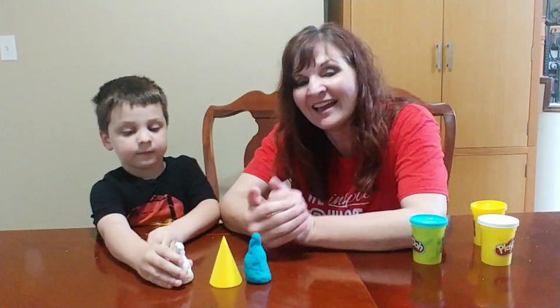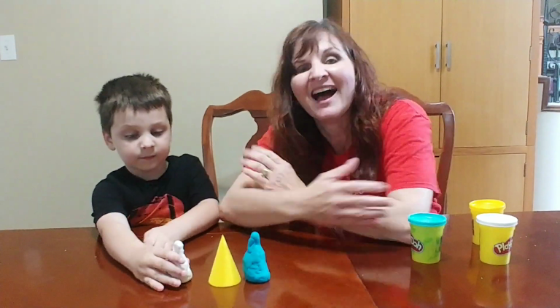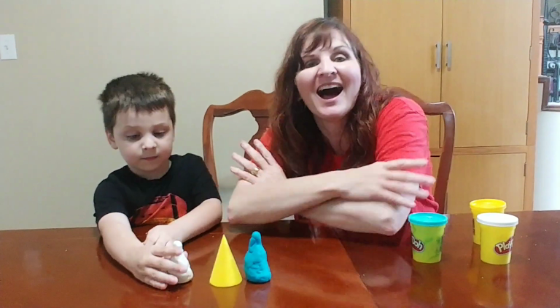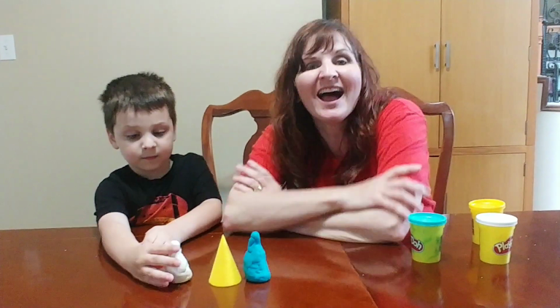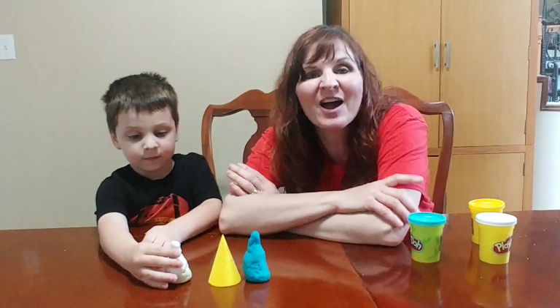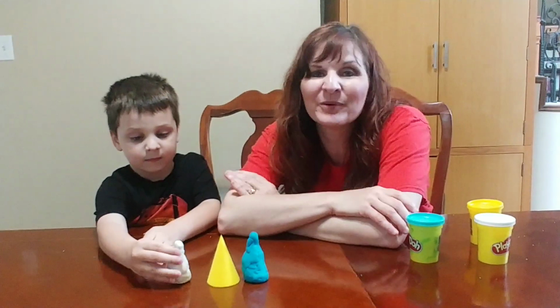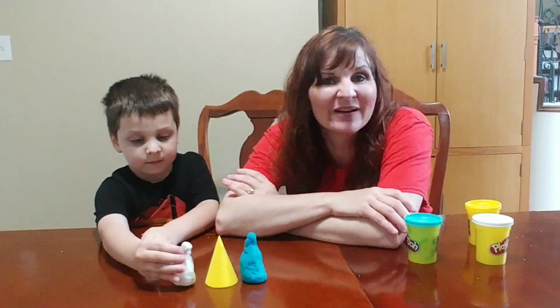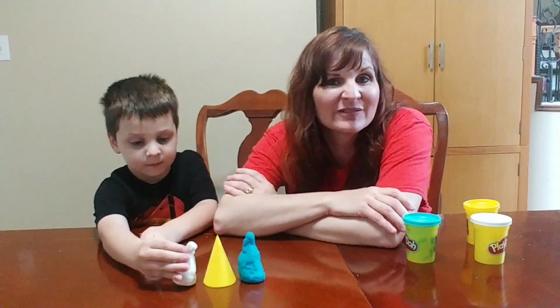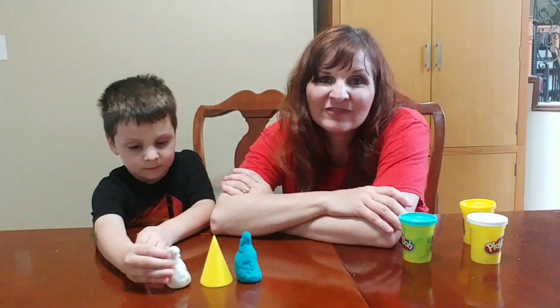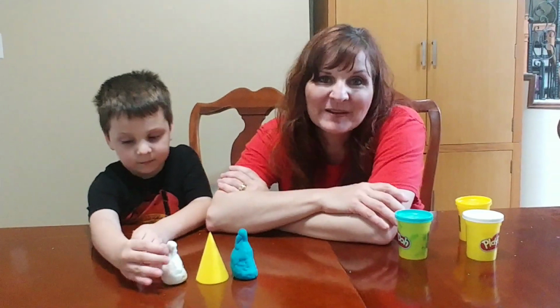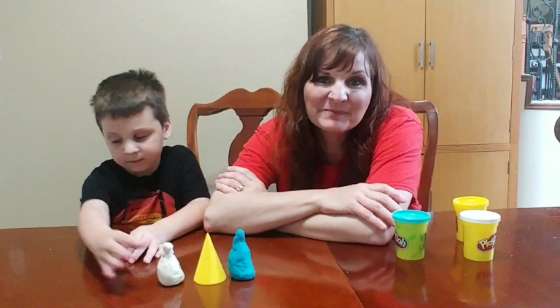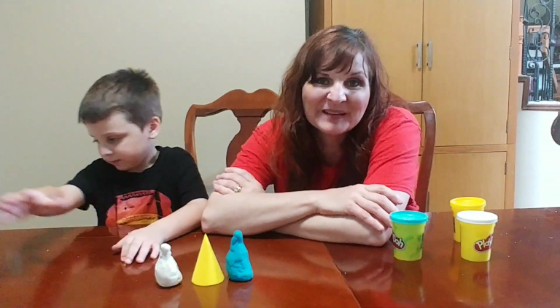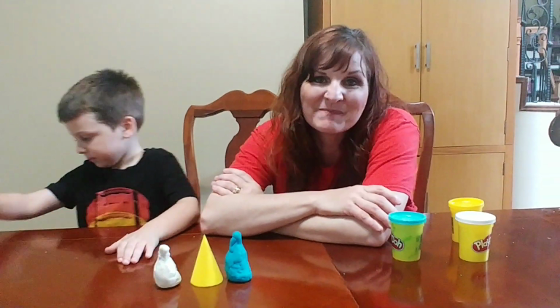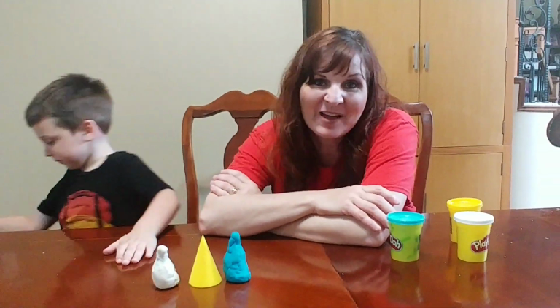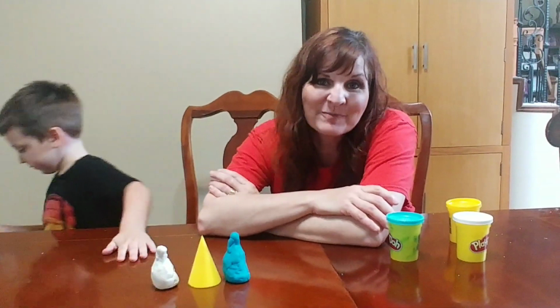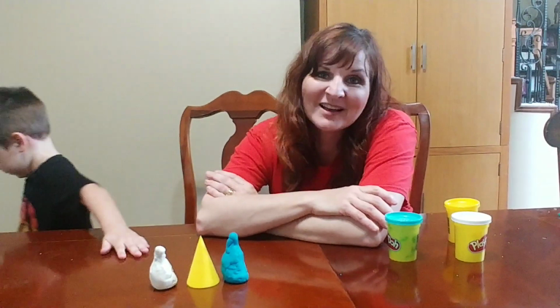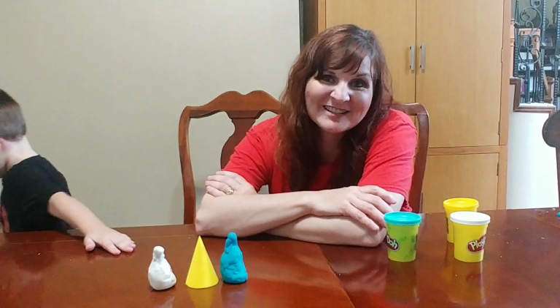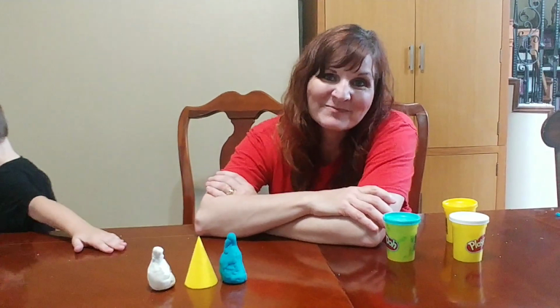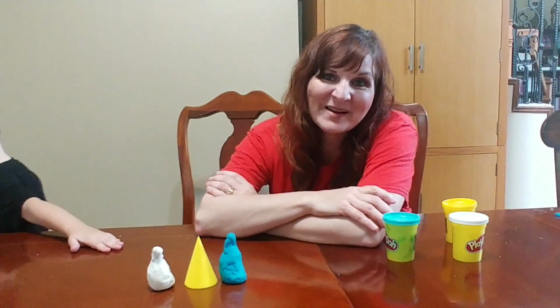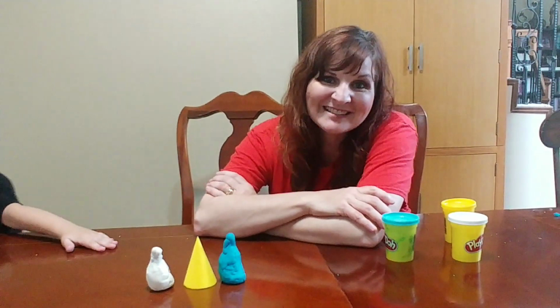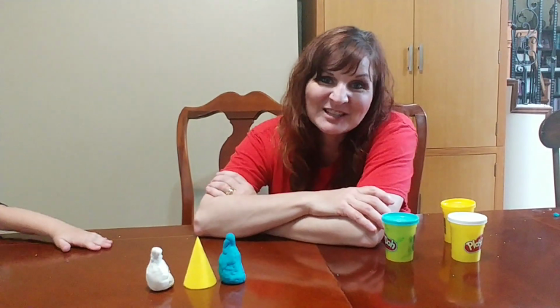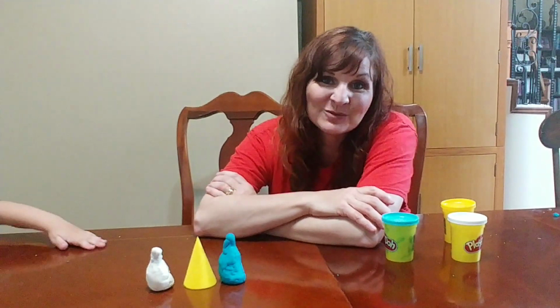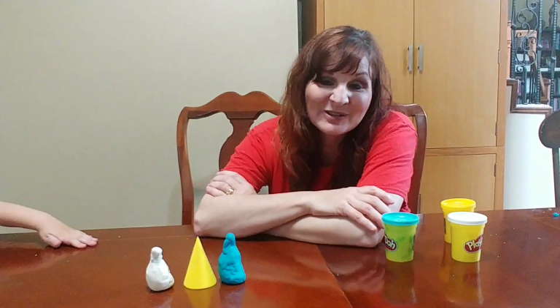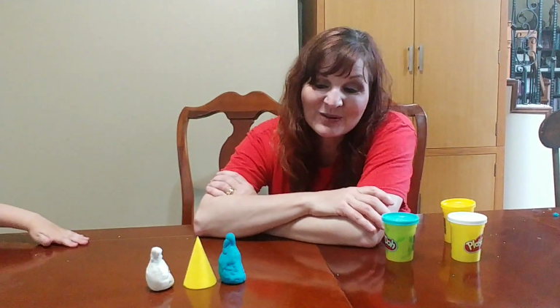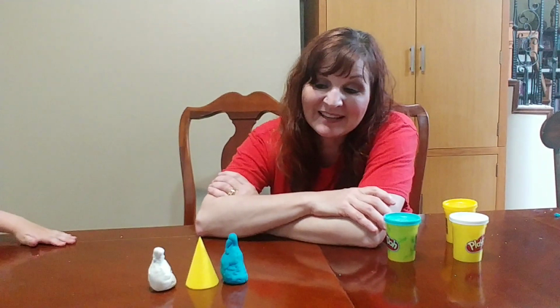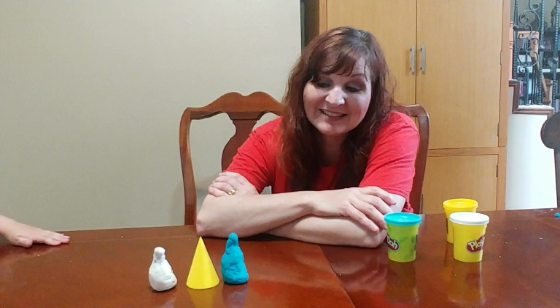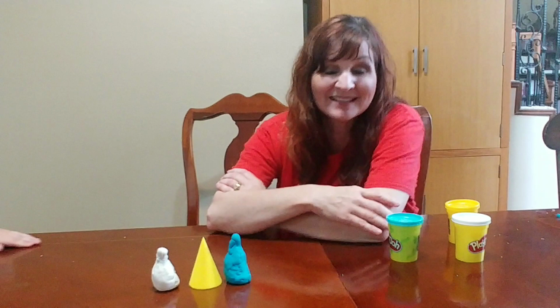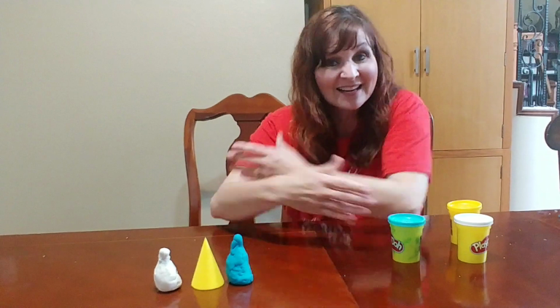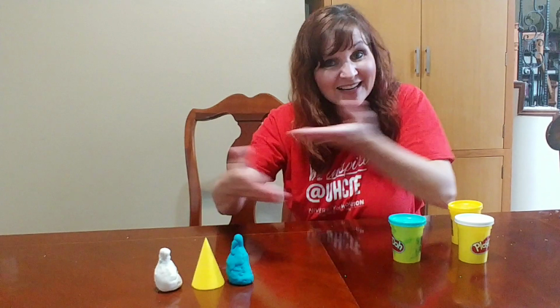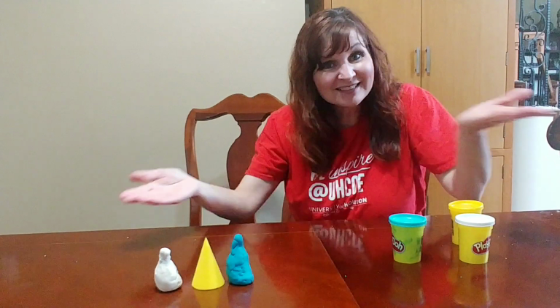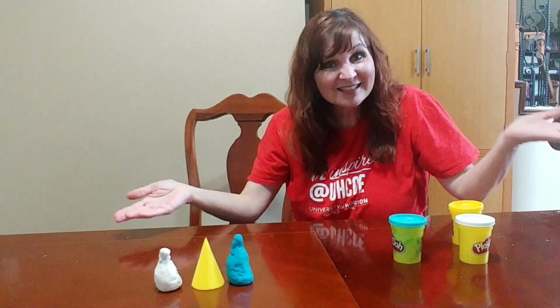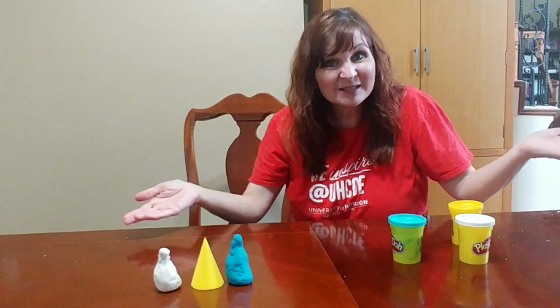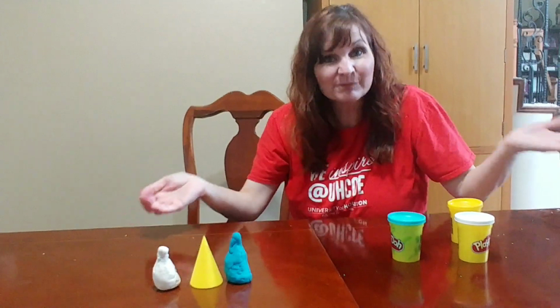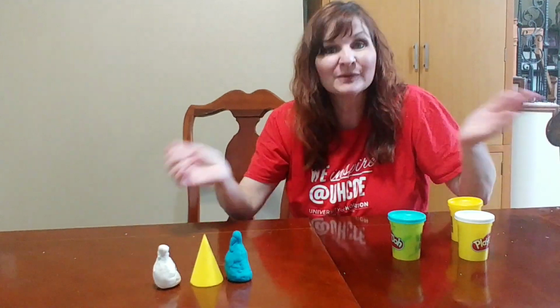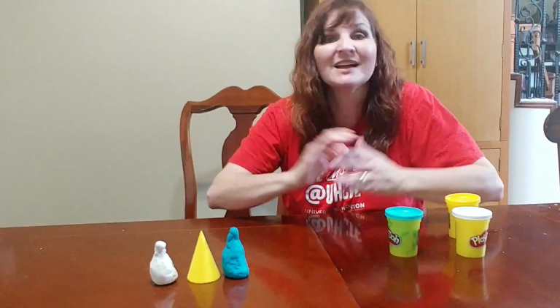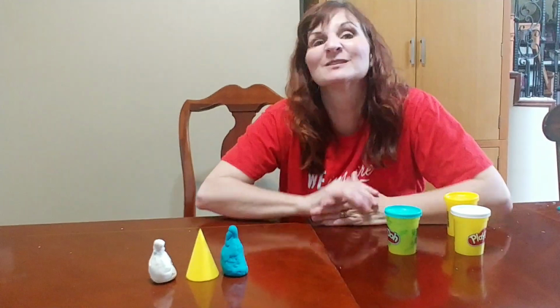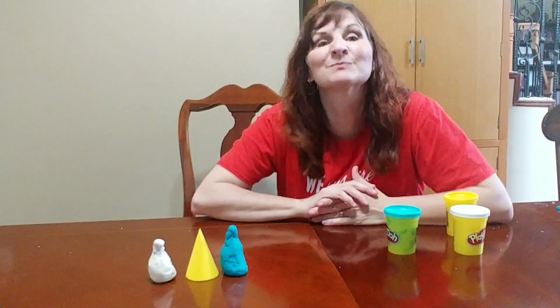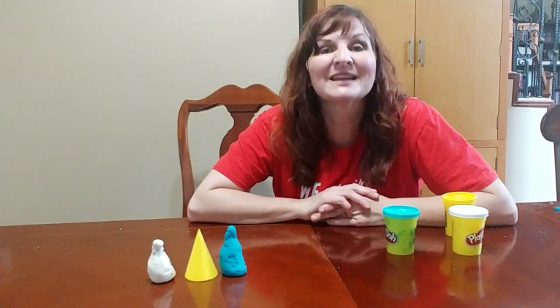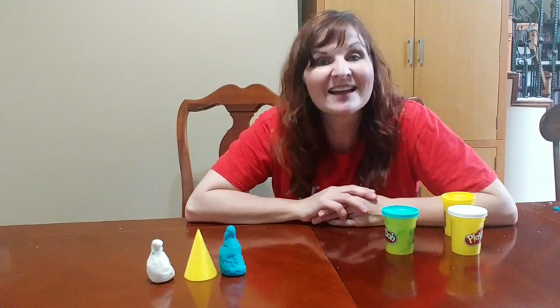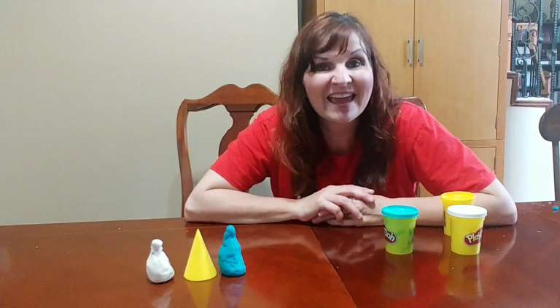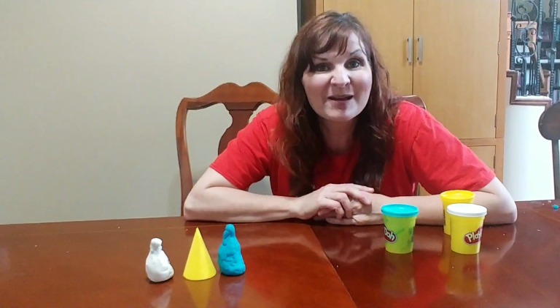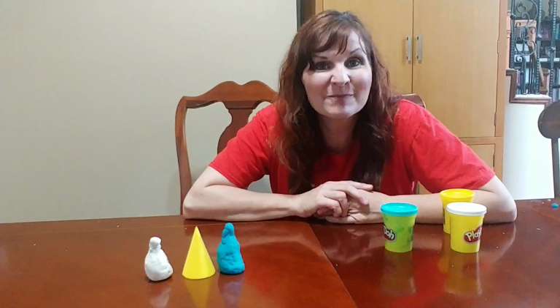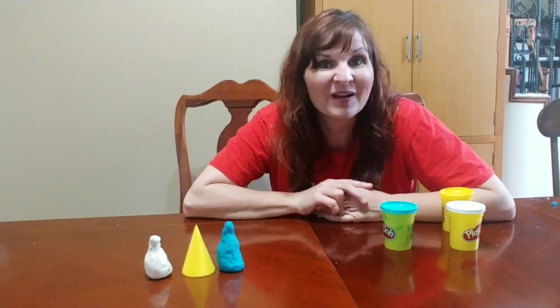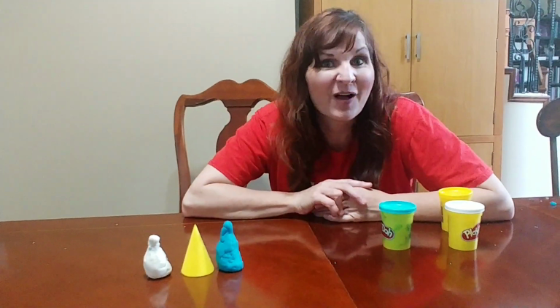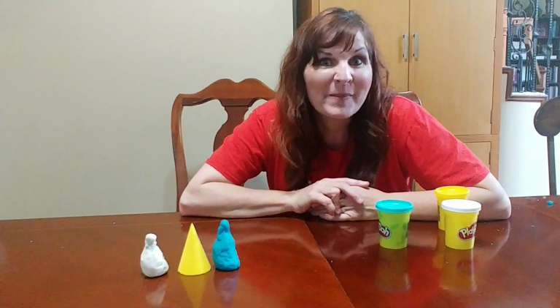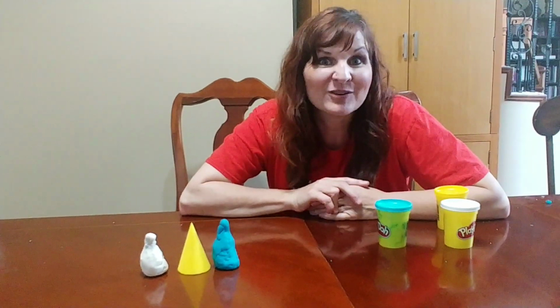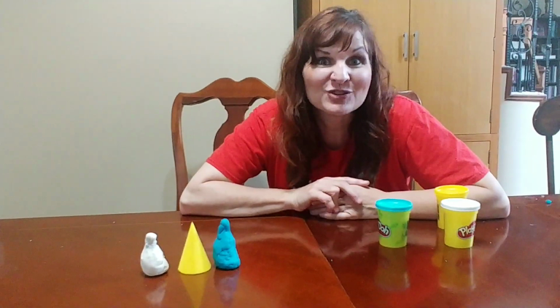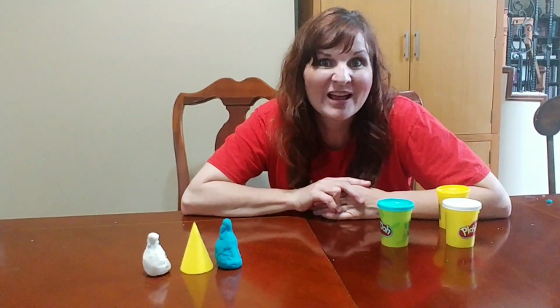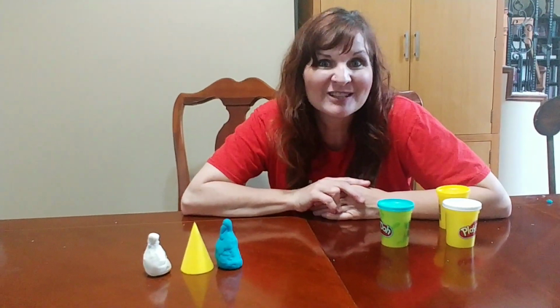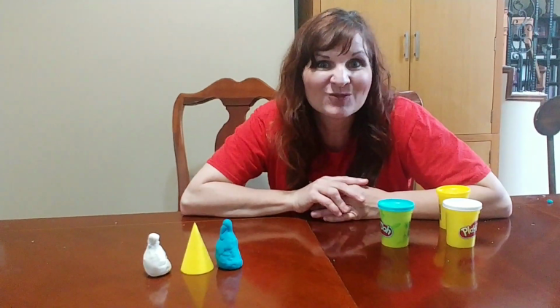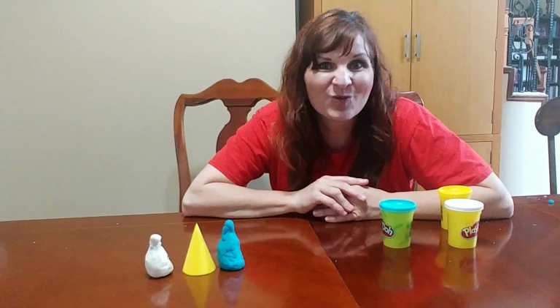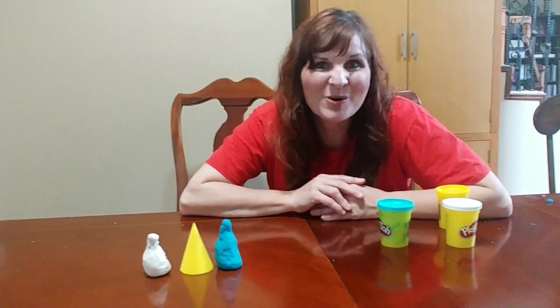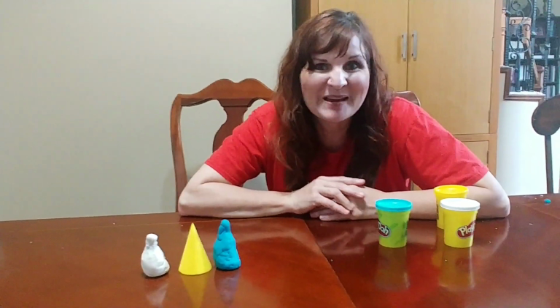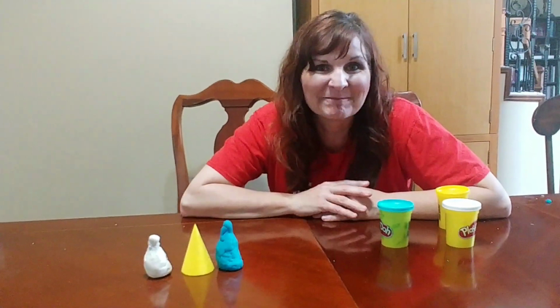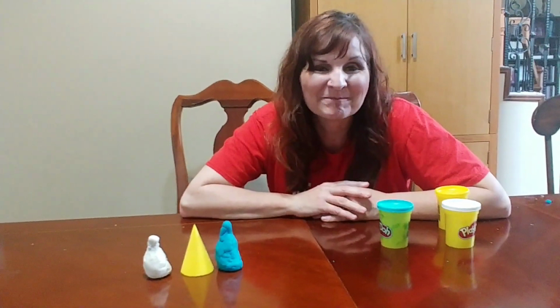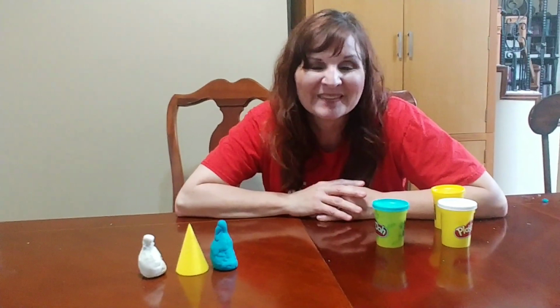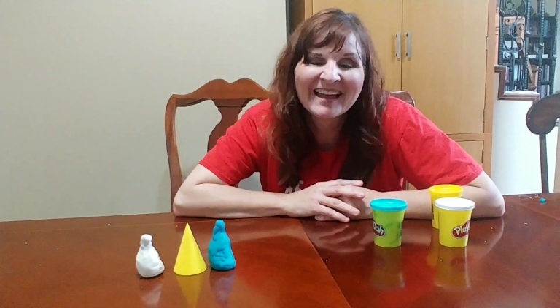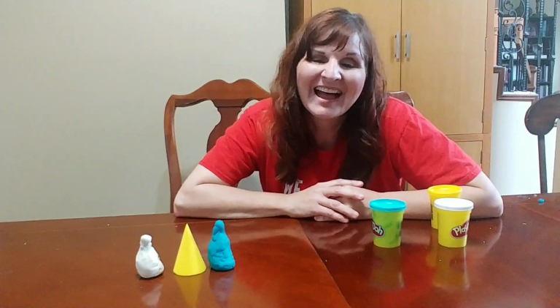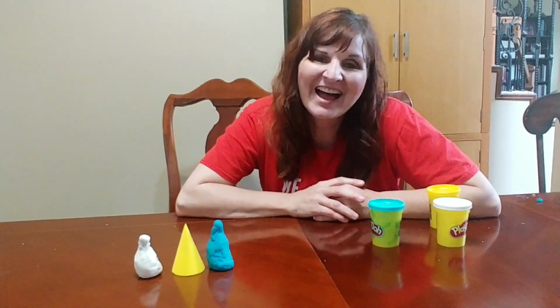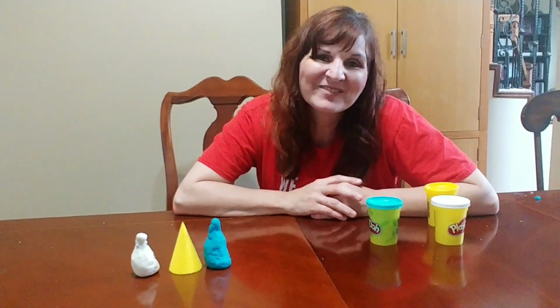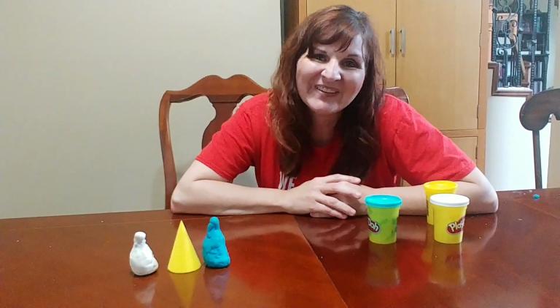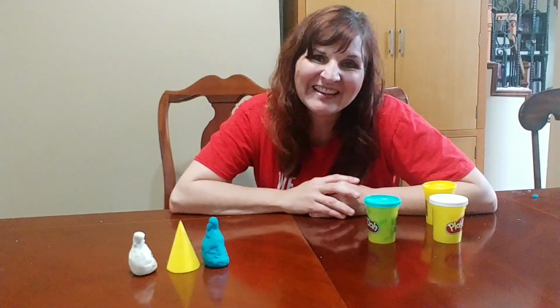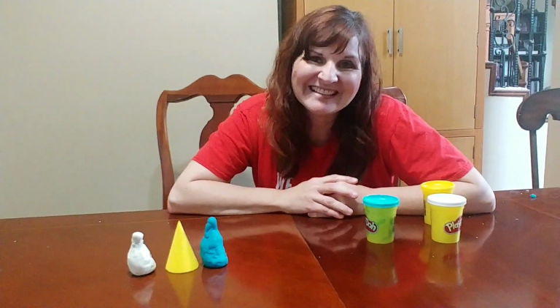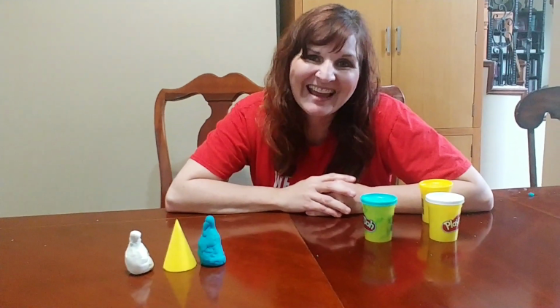I hope you're having fun building math positive mindsets with your kids. It's as simple as playing a game. Have fun today.